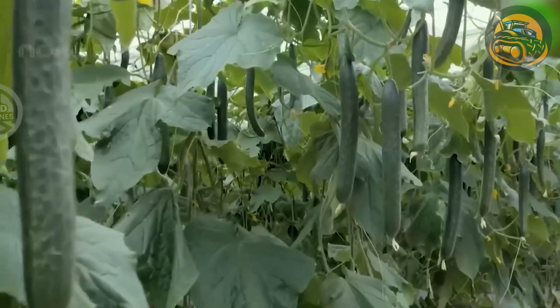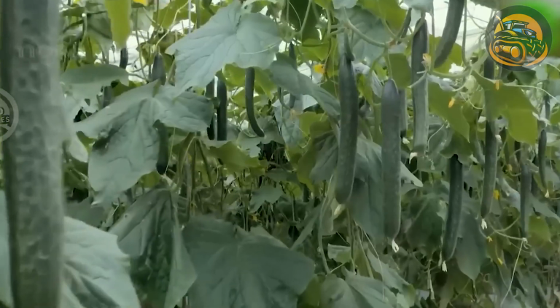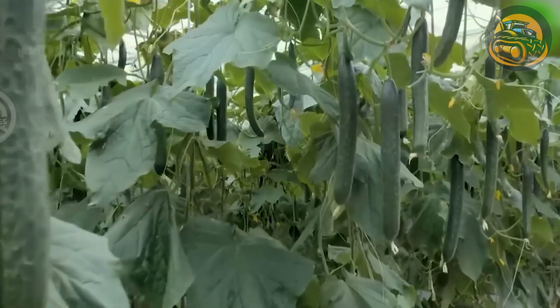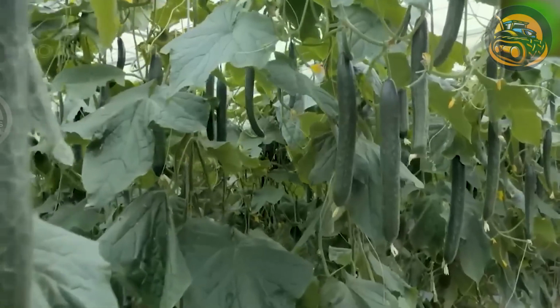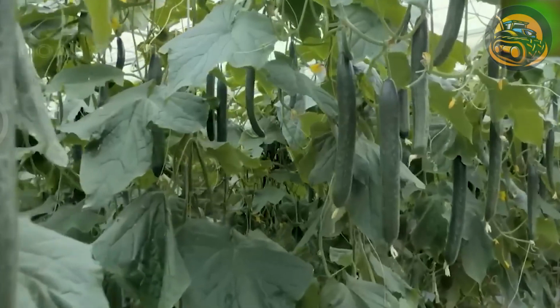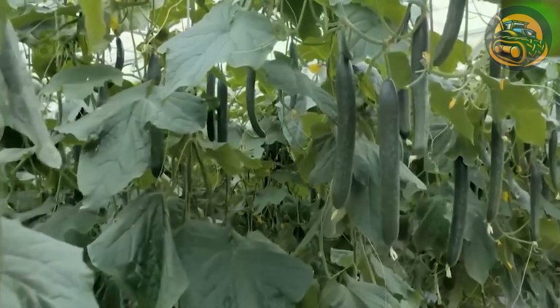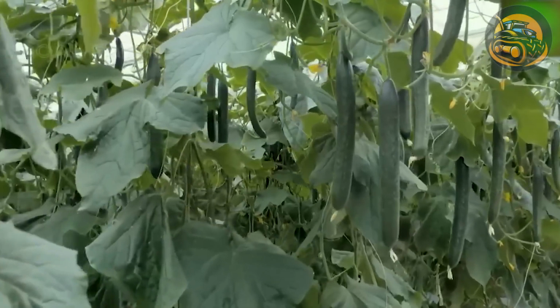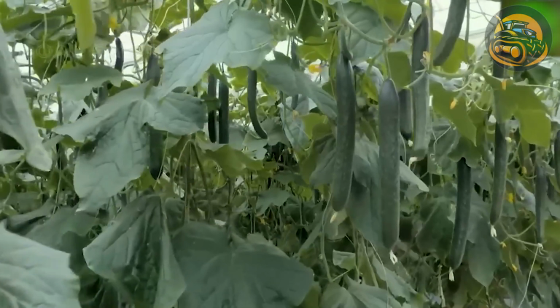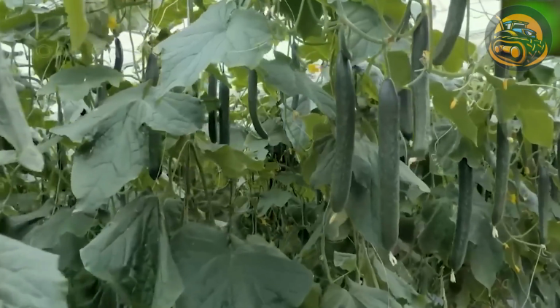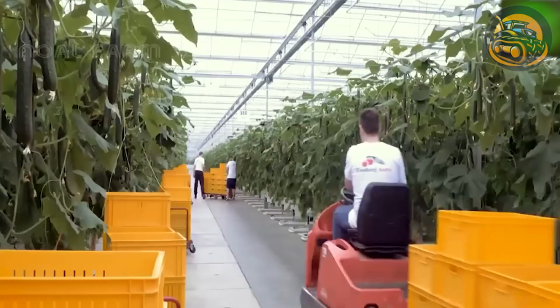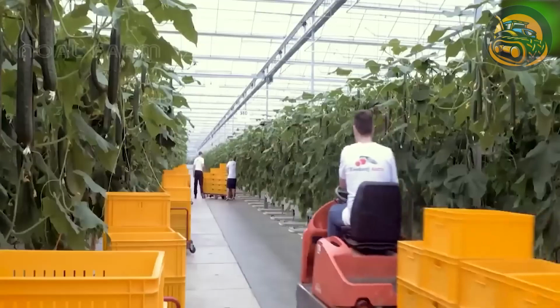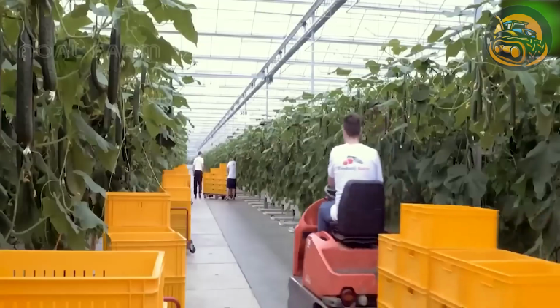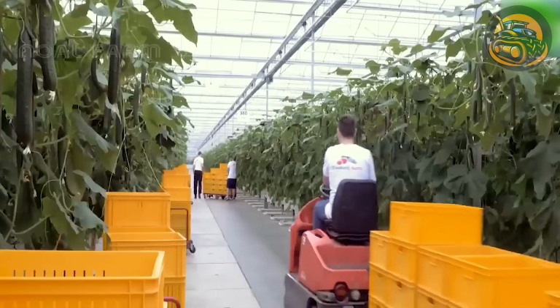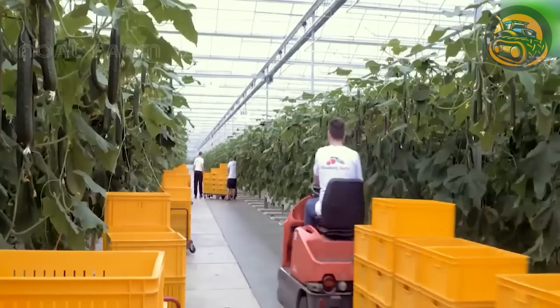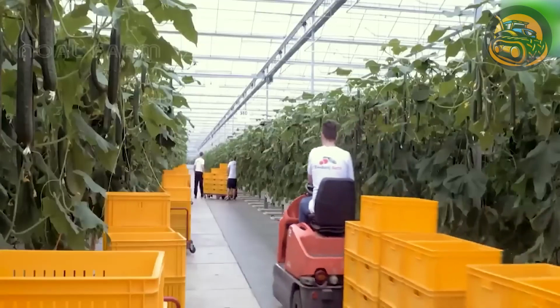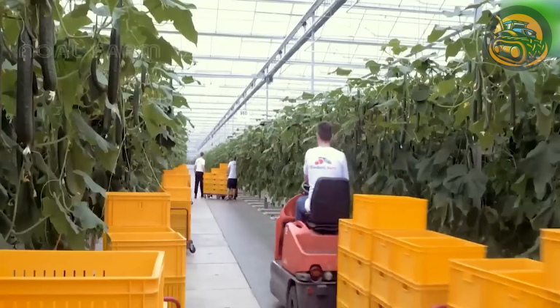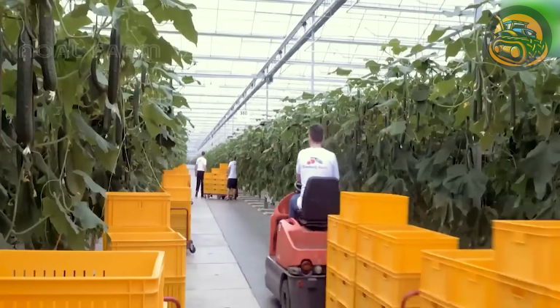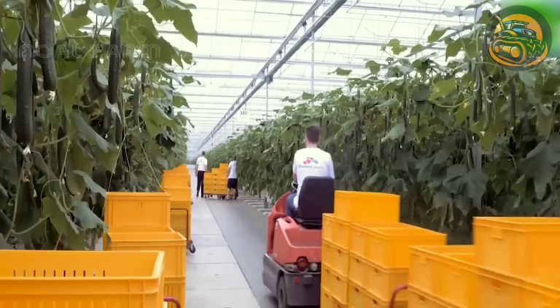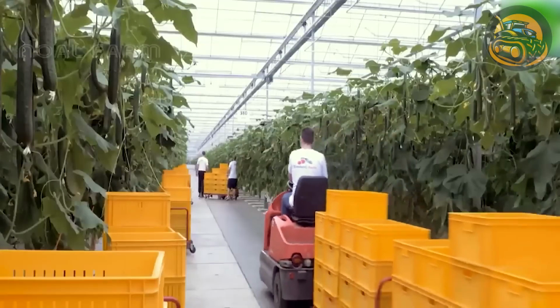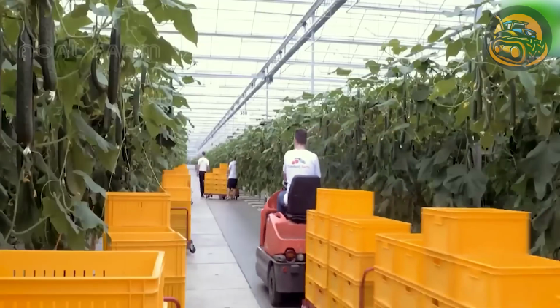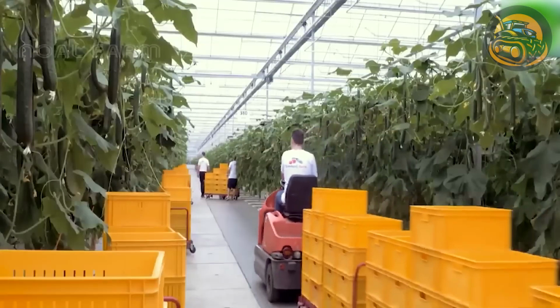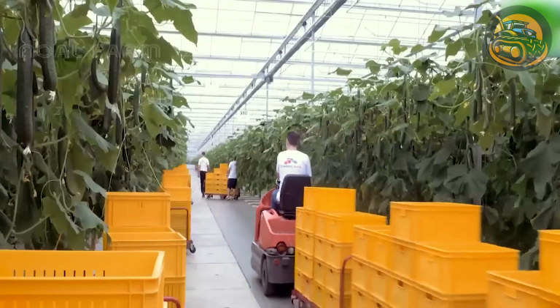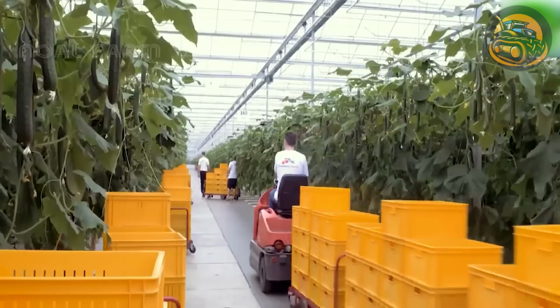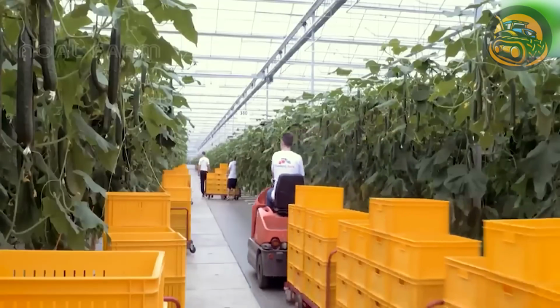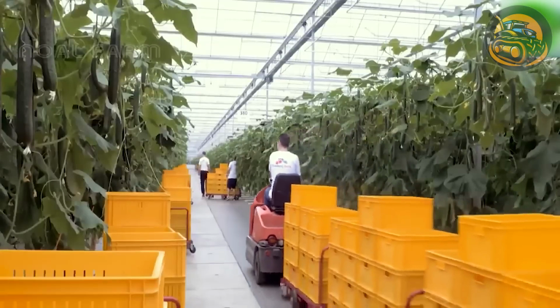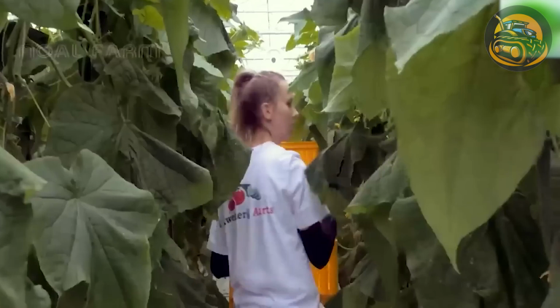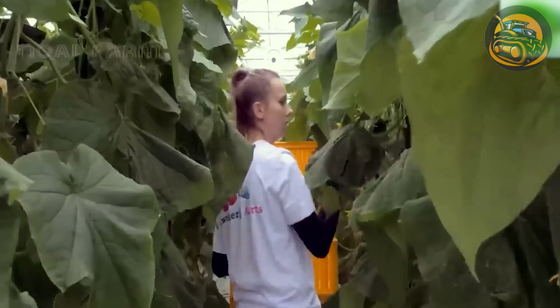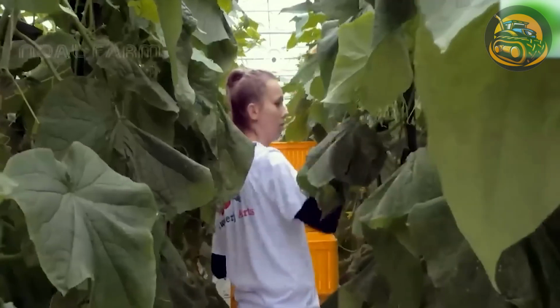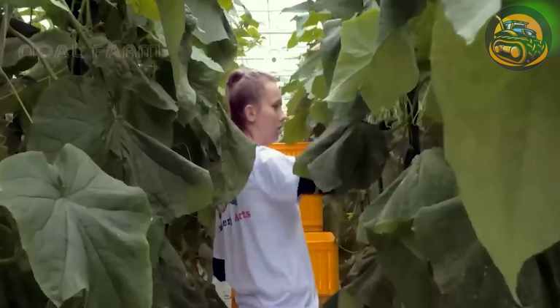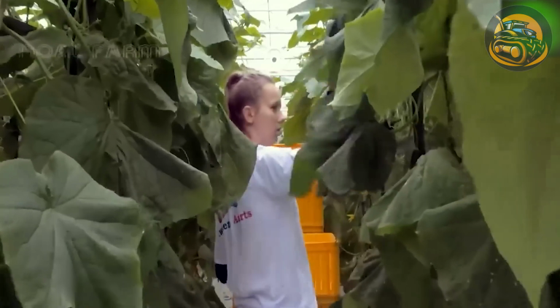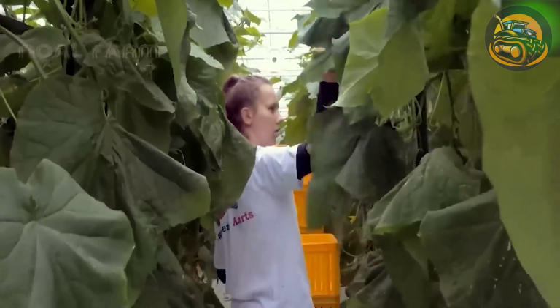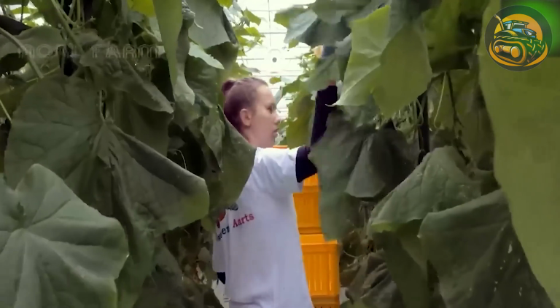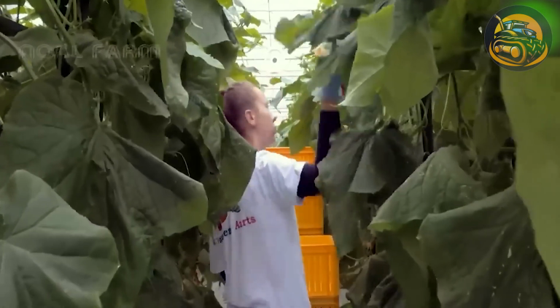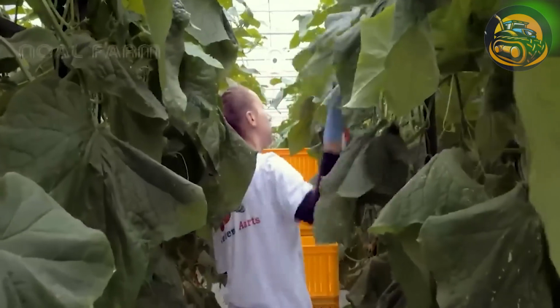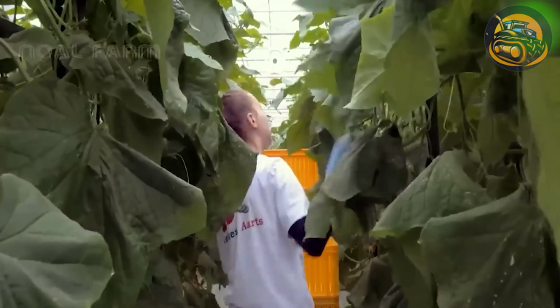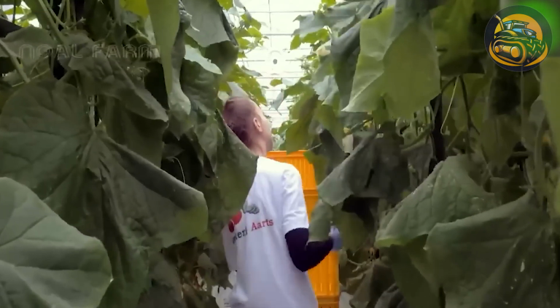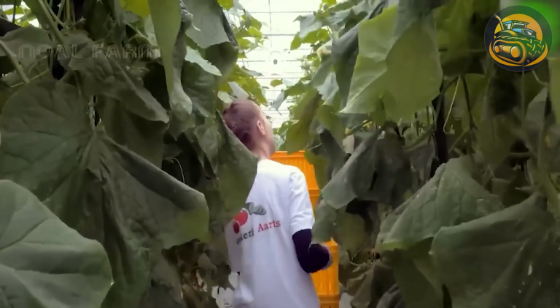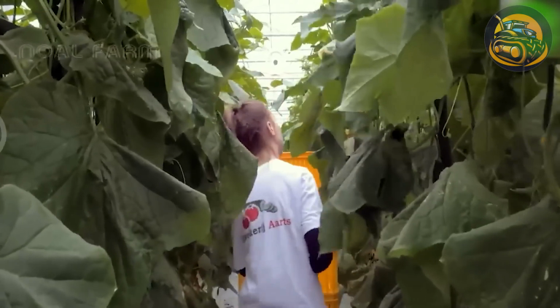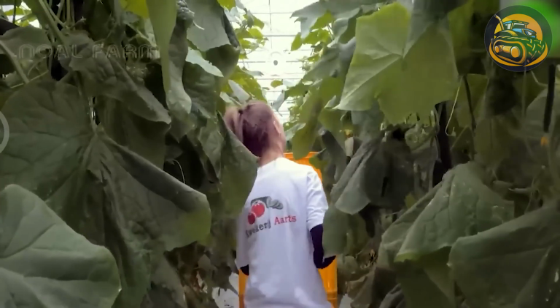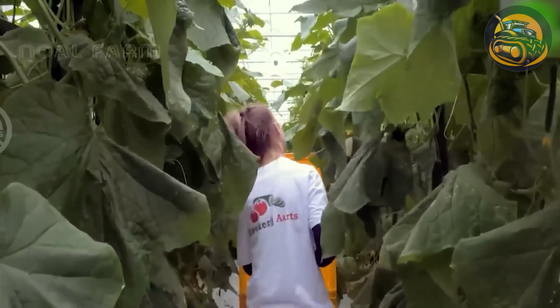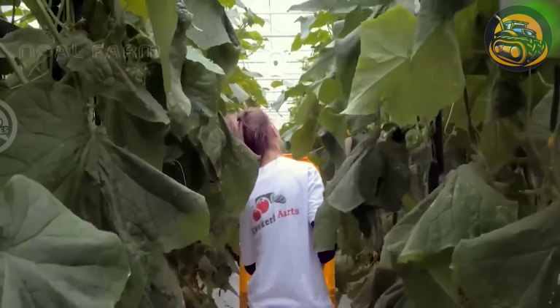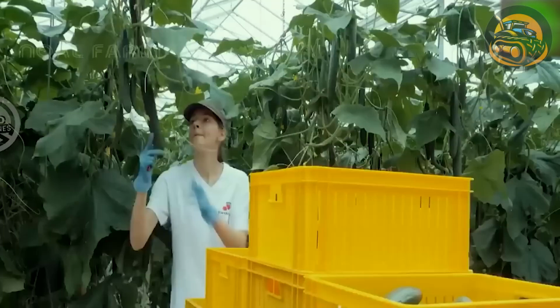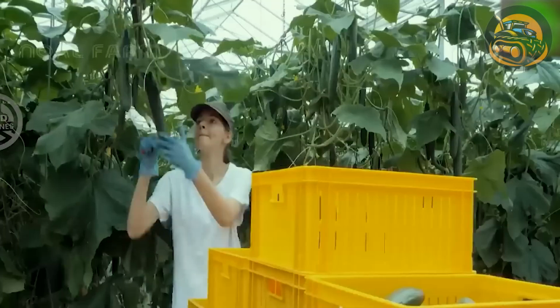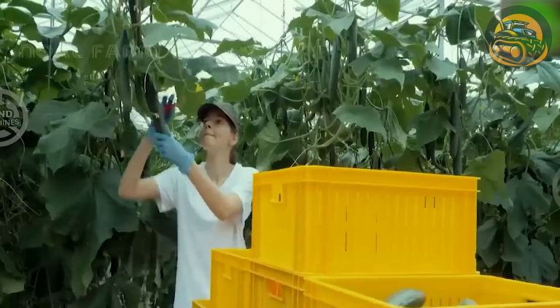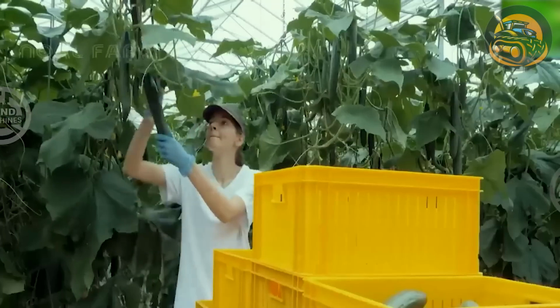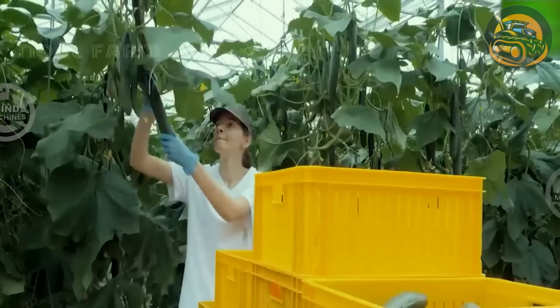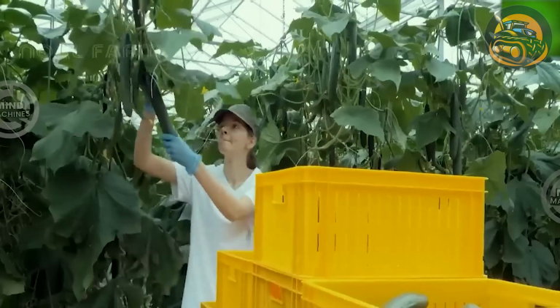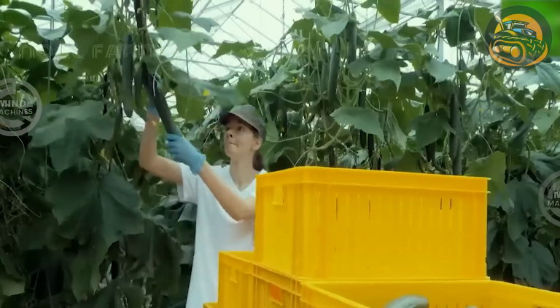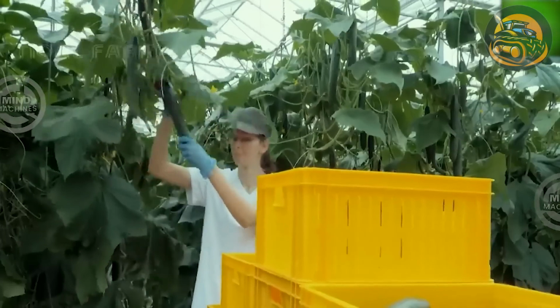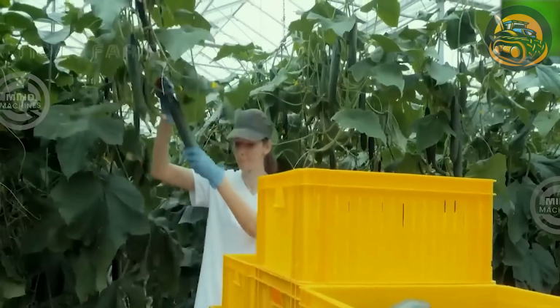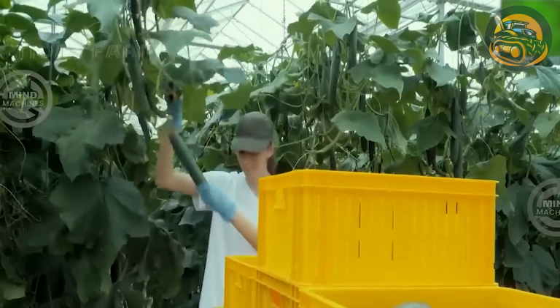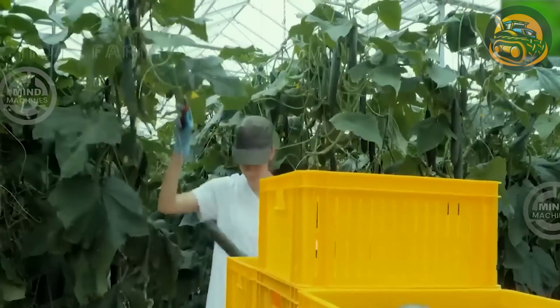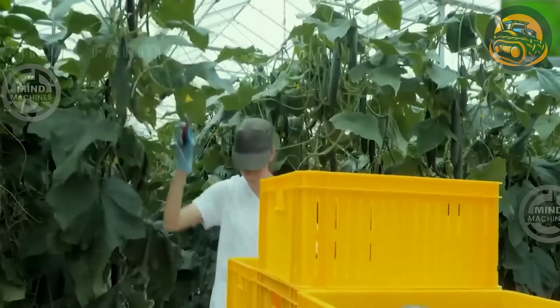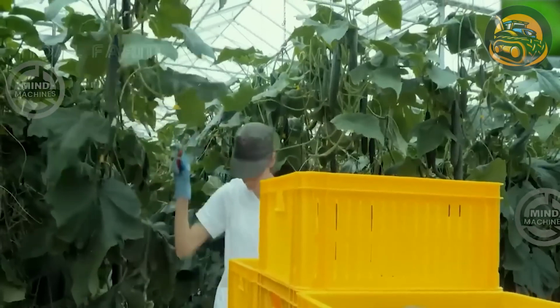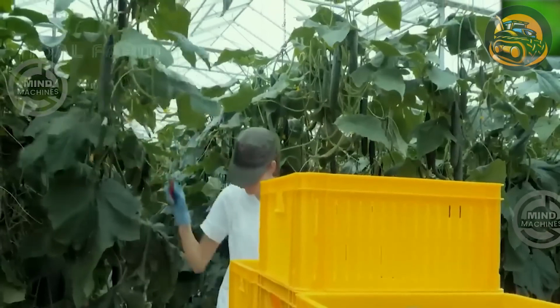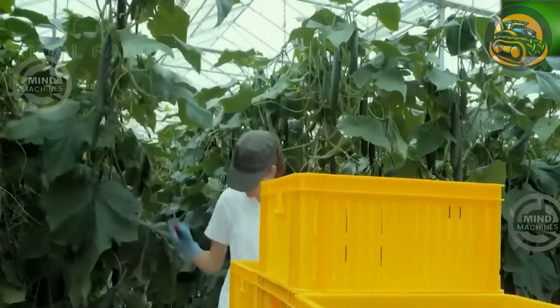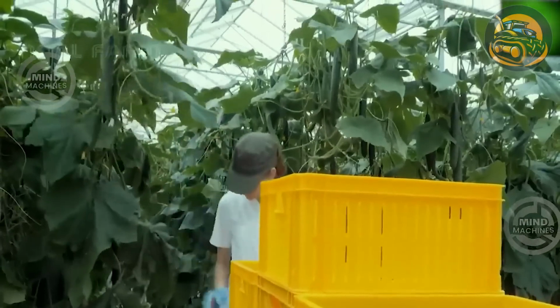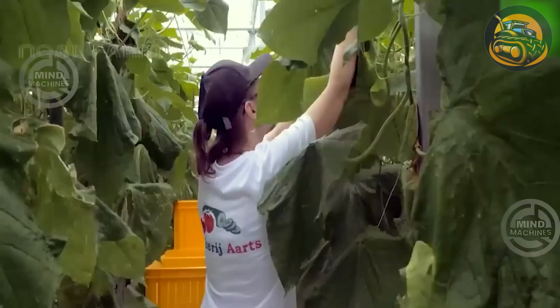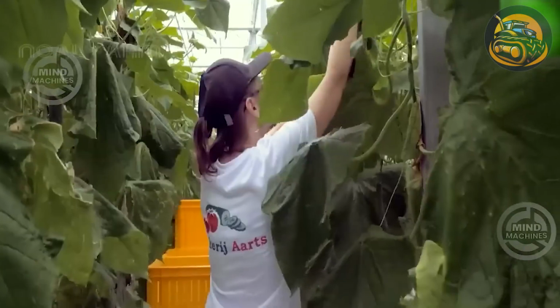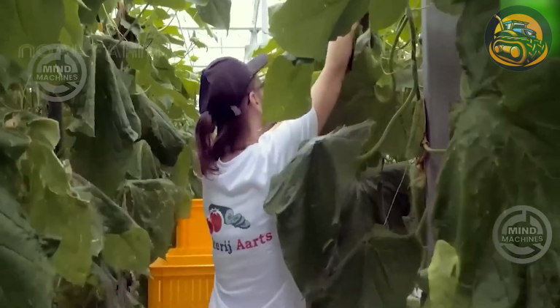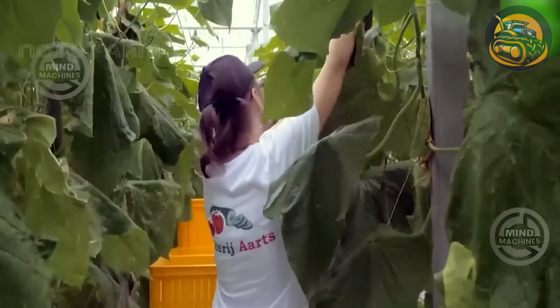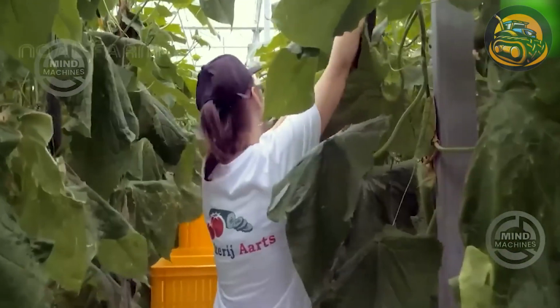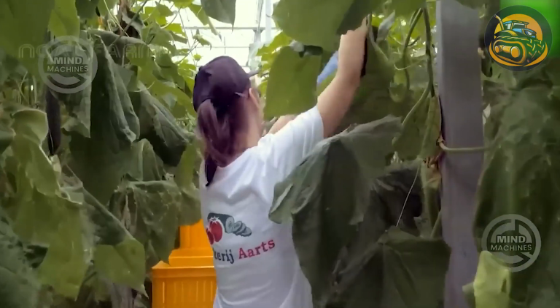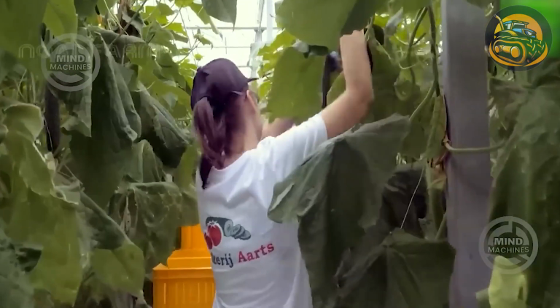Entering the greenhouse, it feels as if one has crossed the threshold to a mystical realm dedicated to the cultivation of cucumbers.